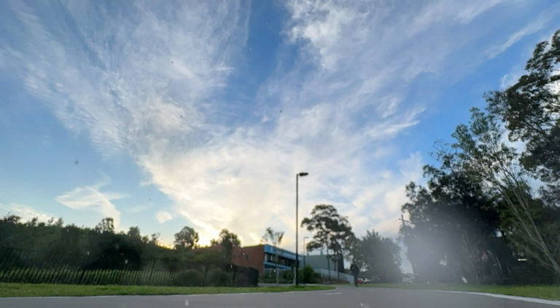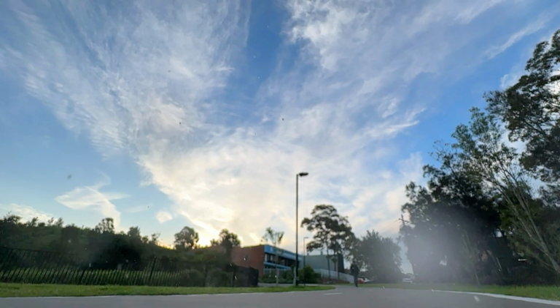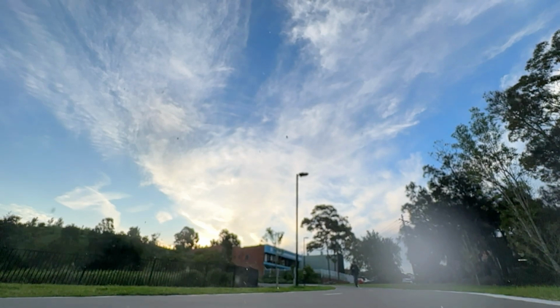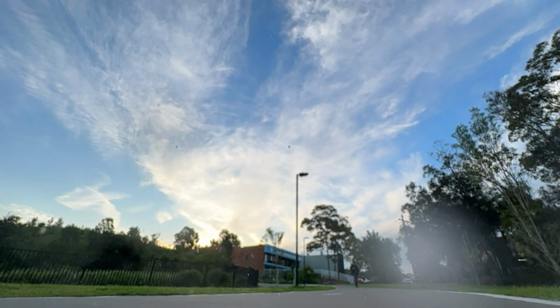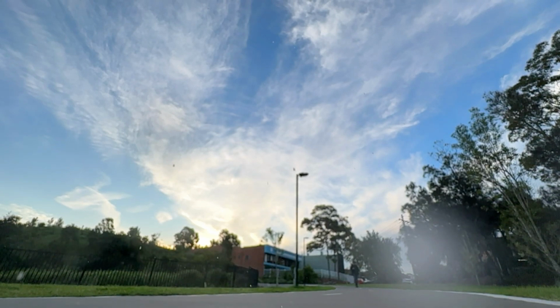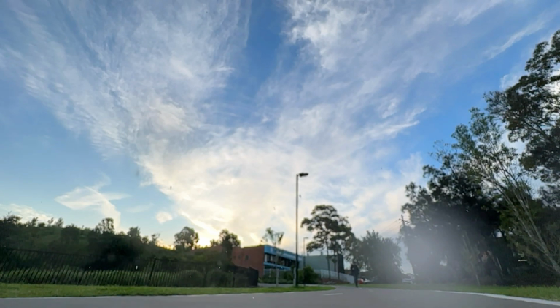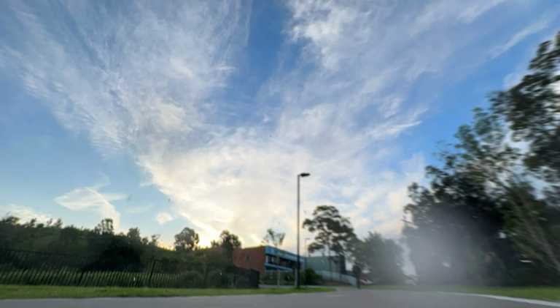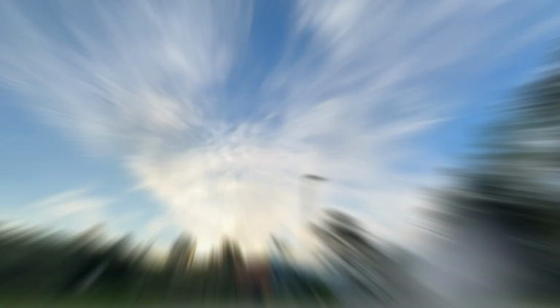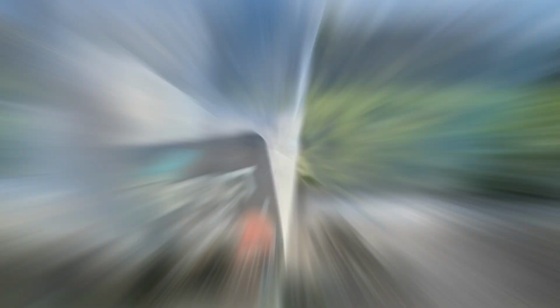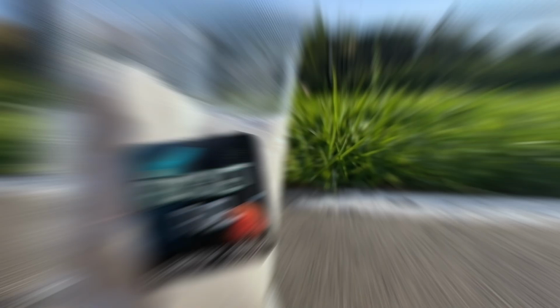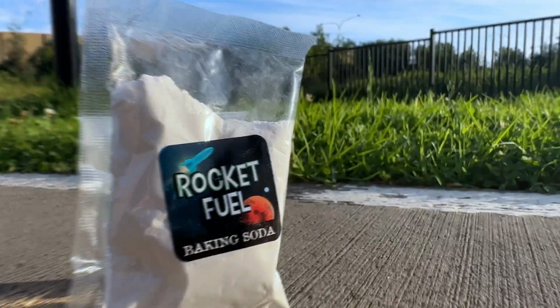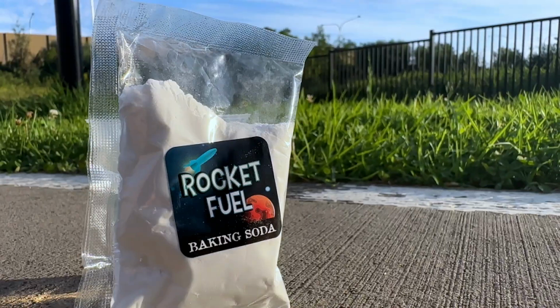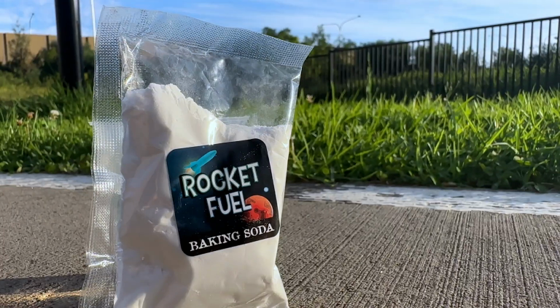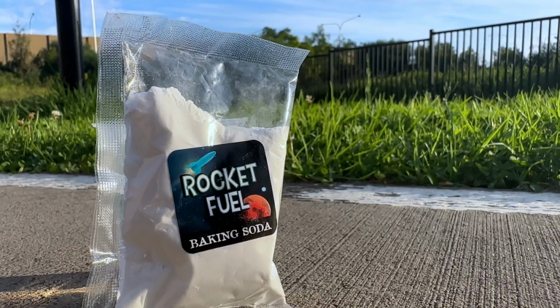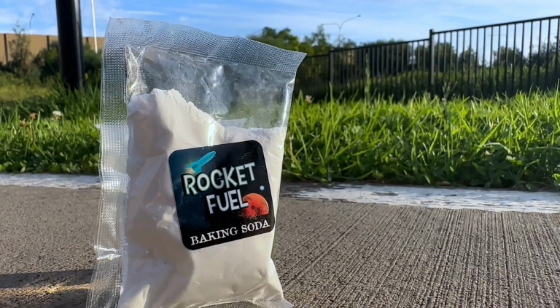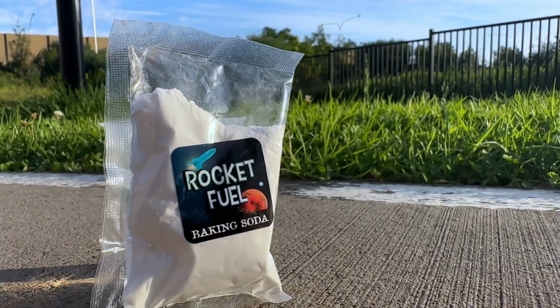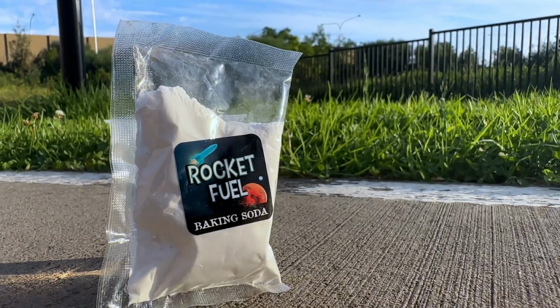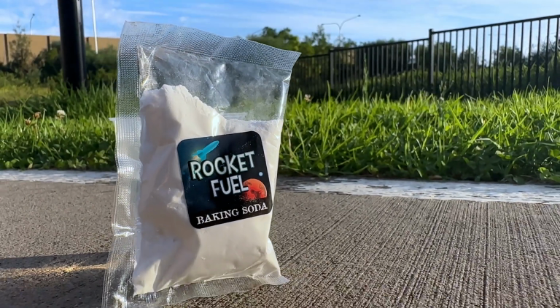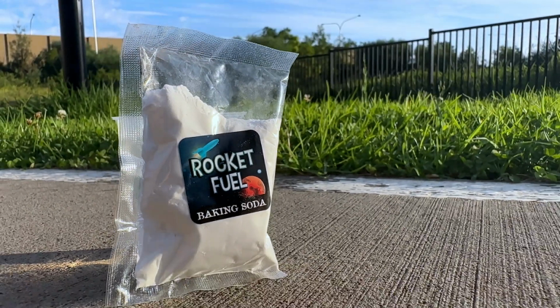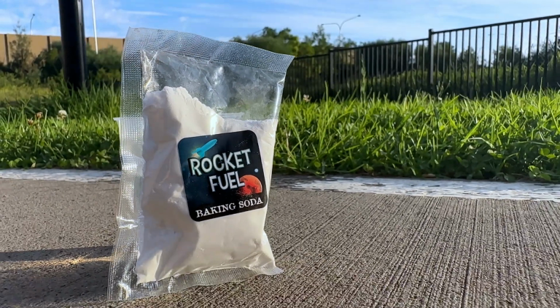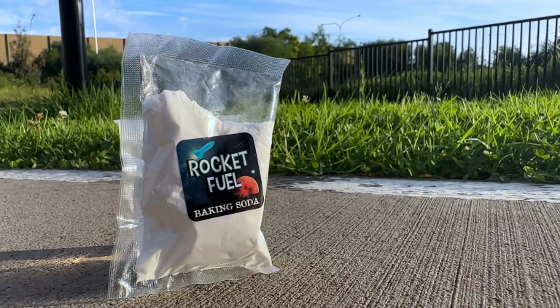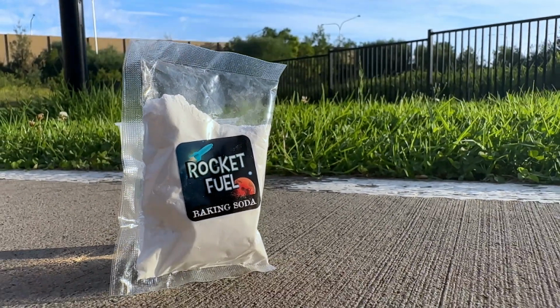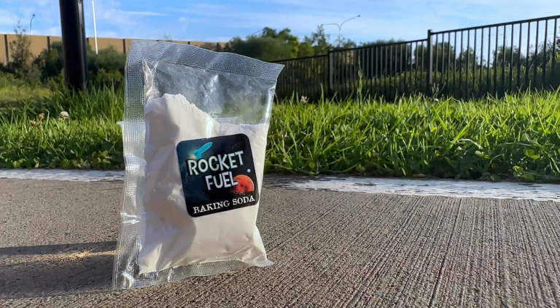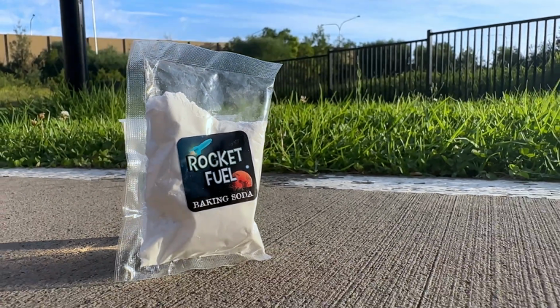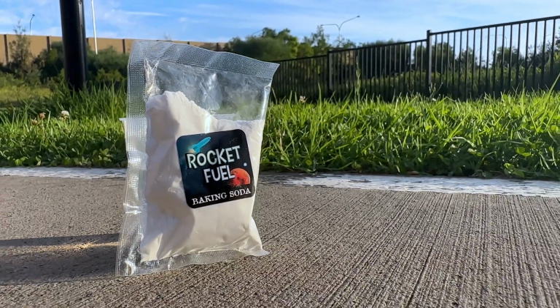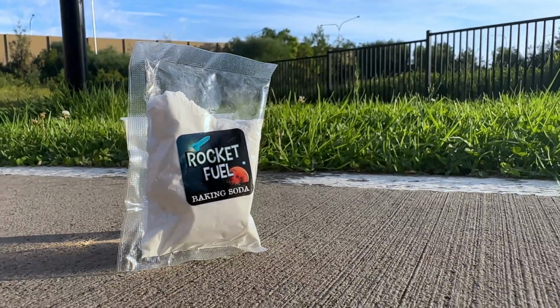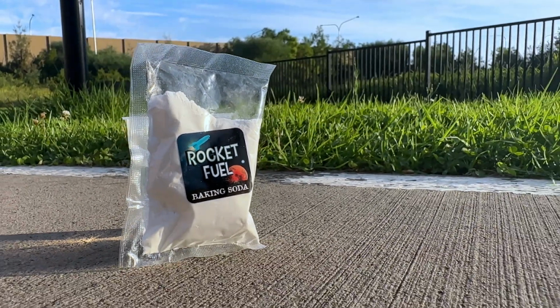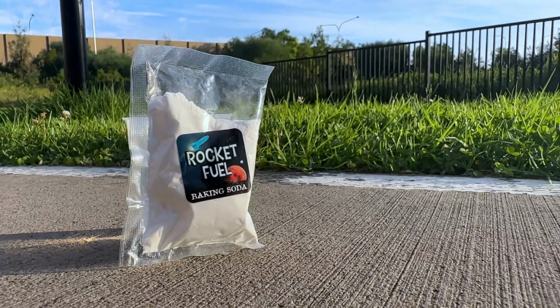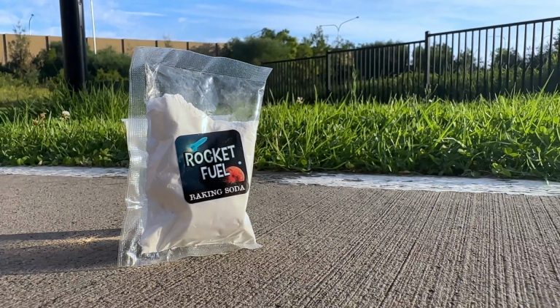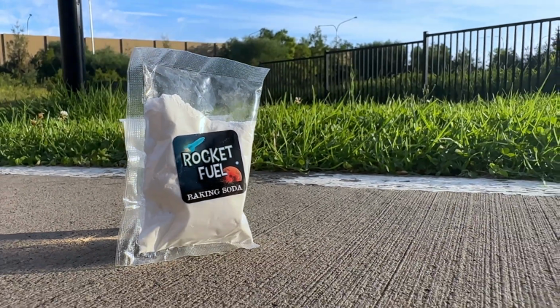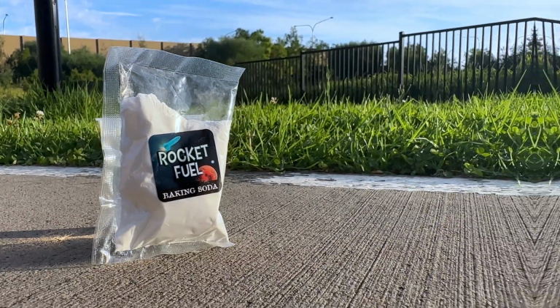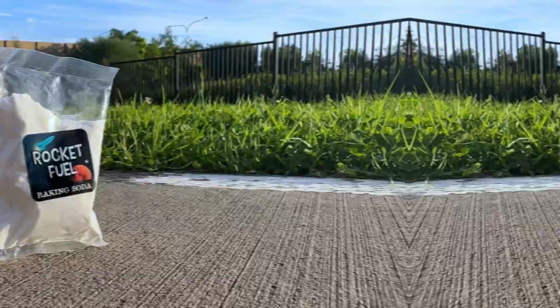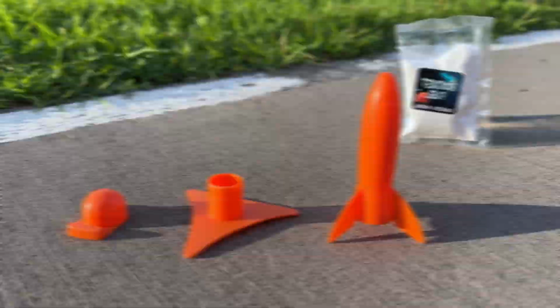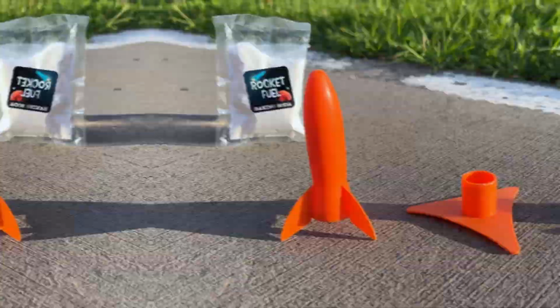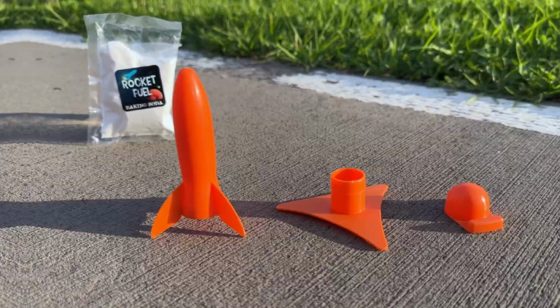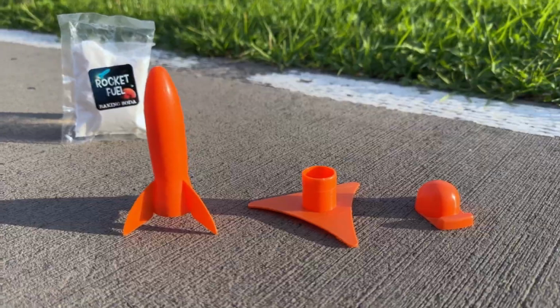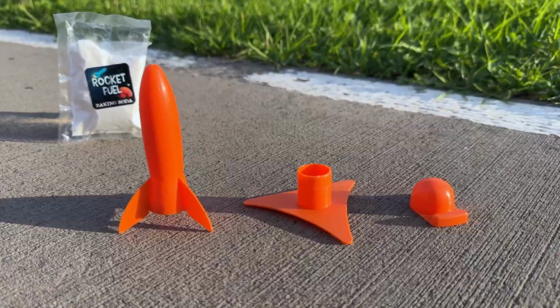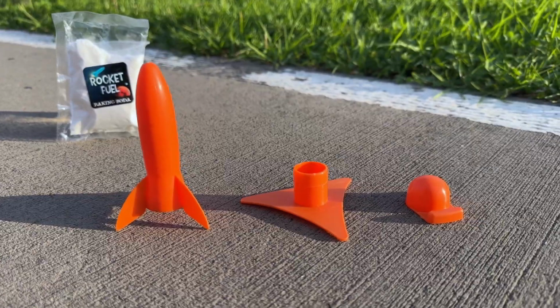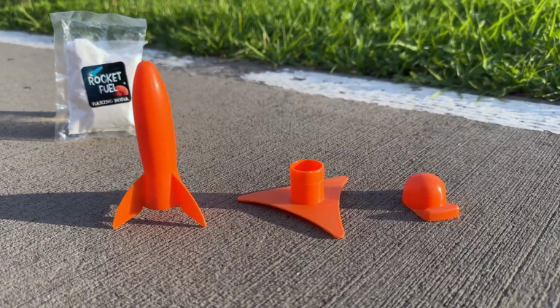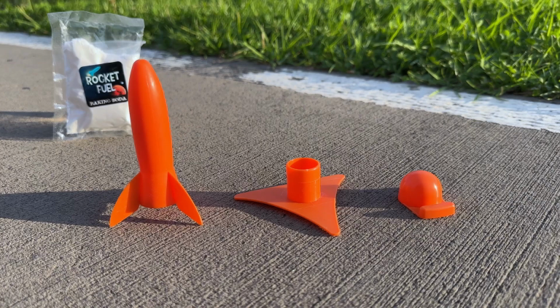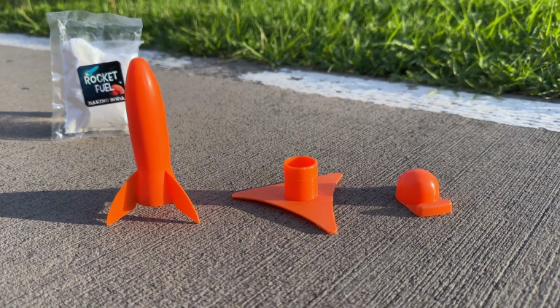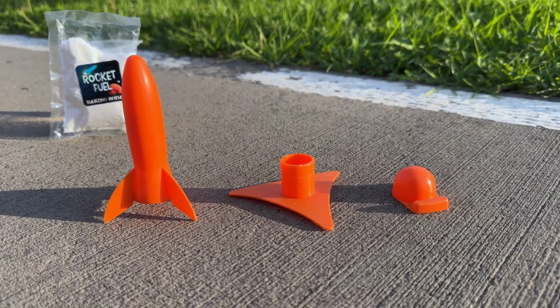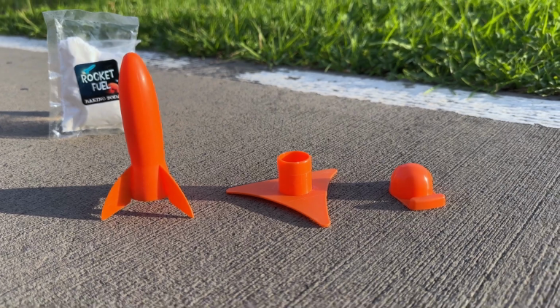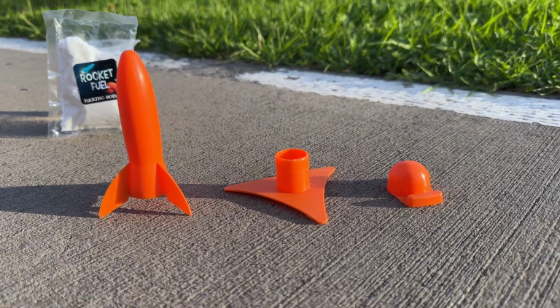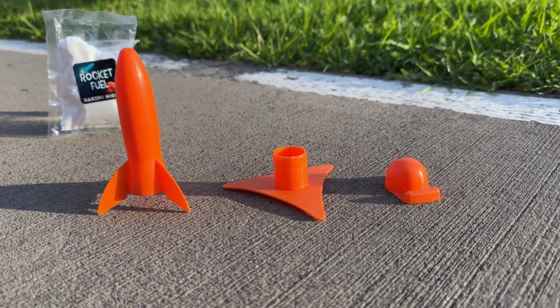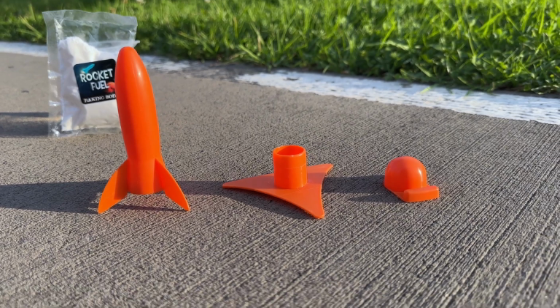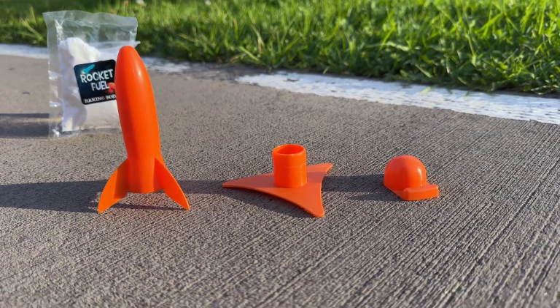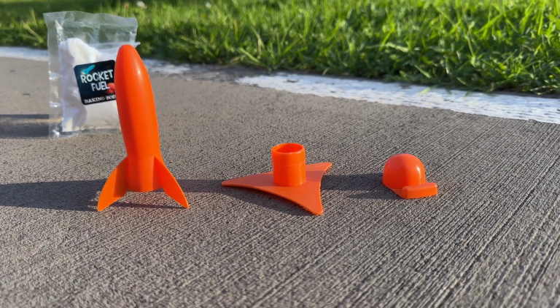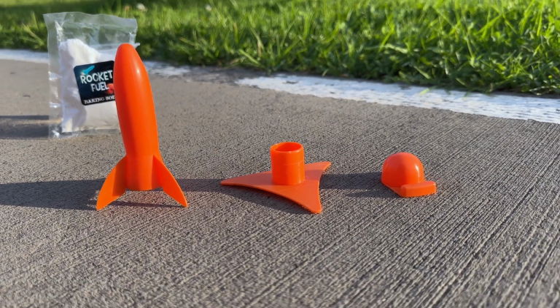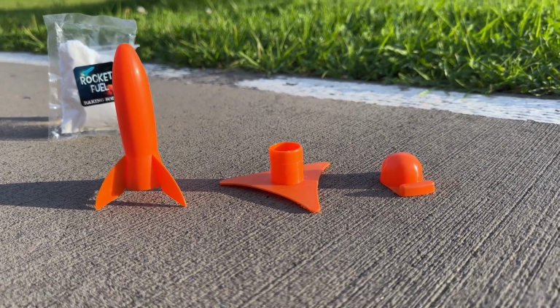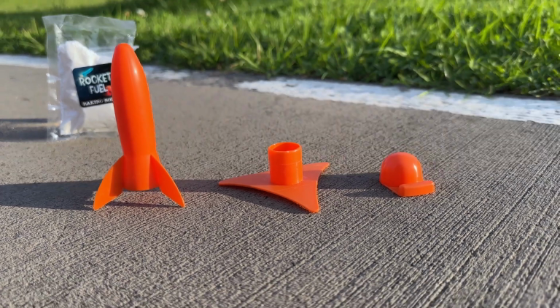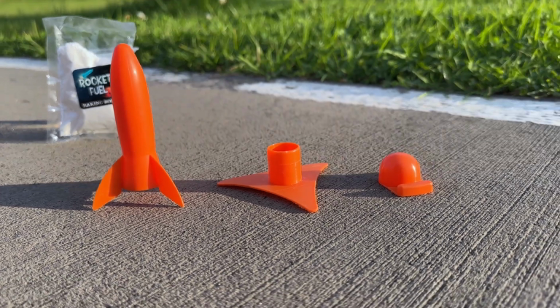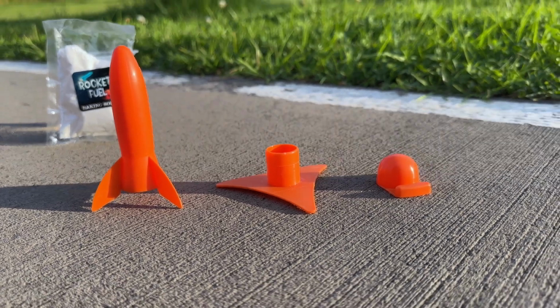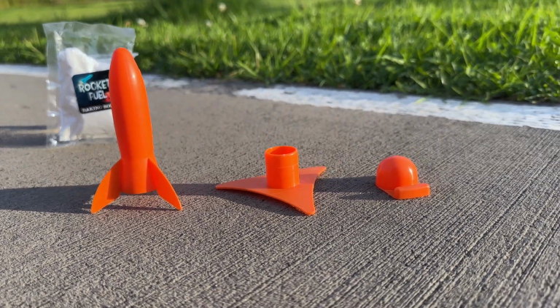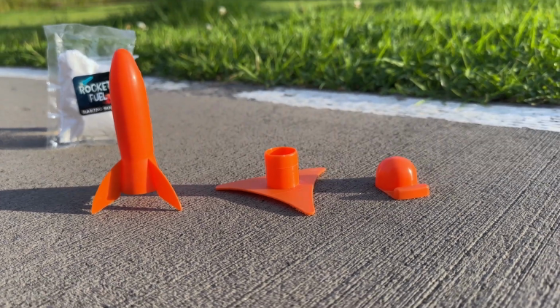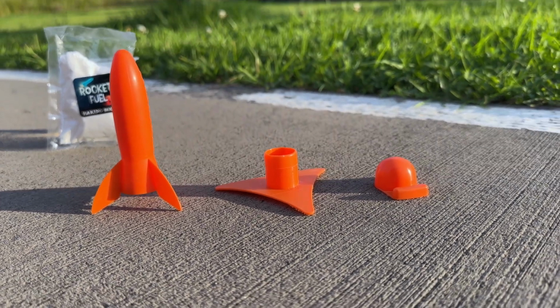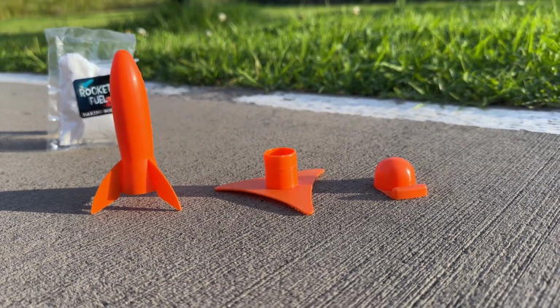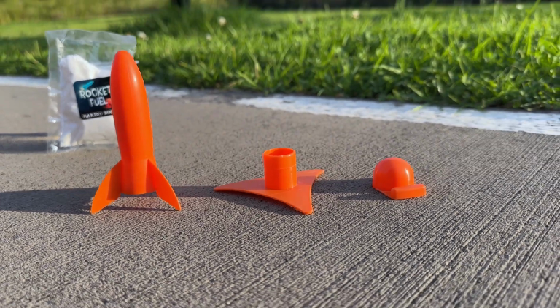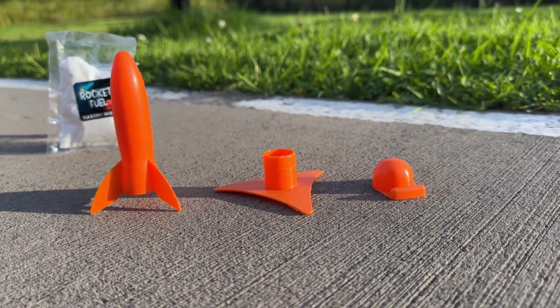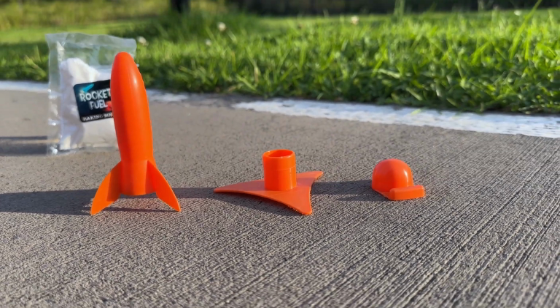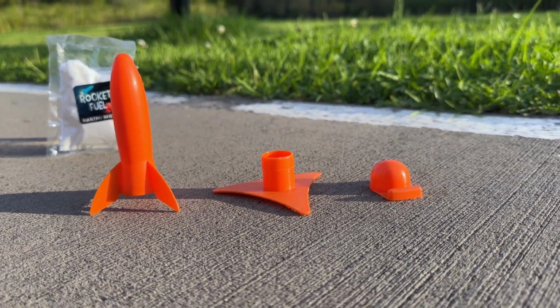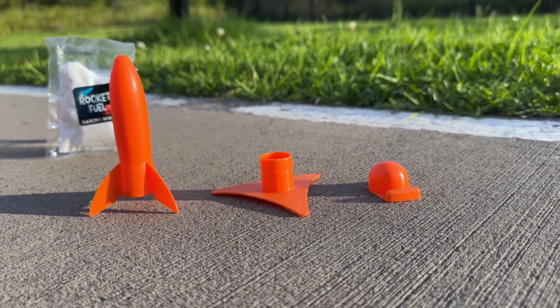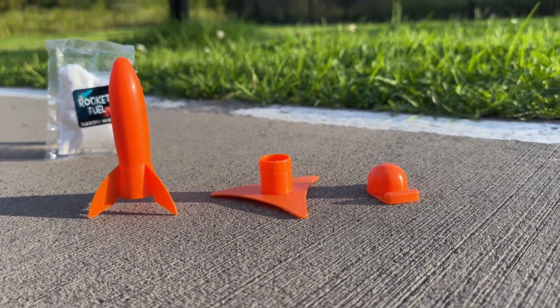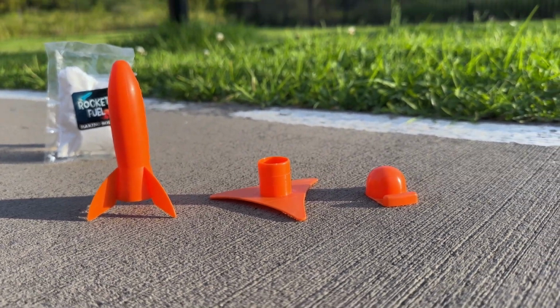Have your rocket fuel ready. Have the rocket, rocket base, and the scoop. And of course, make sure you've got your vinegar.